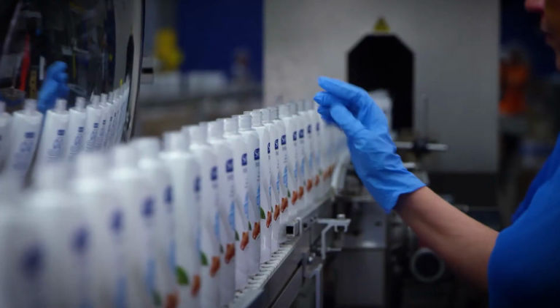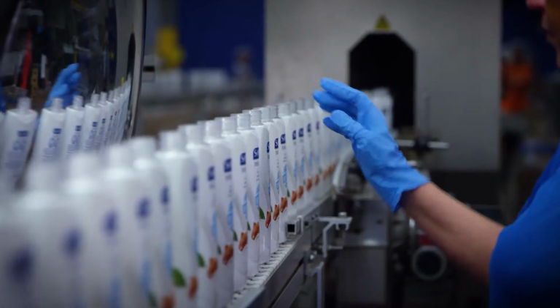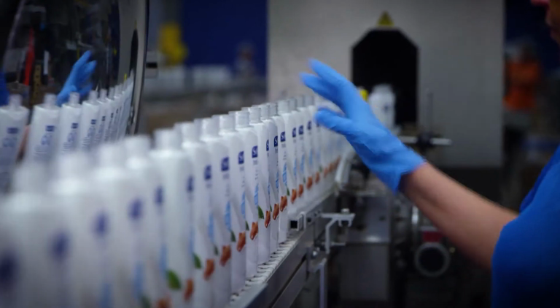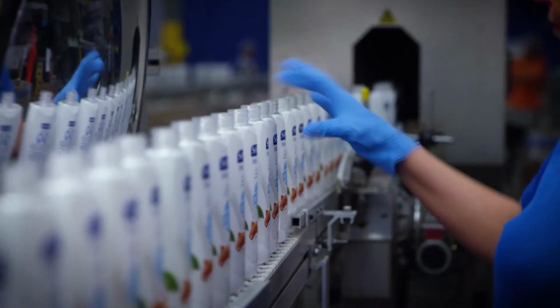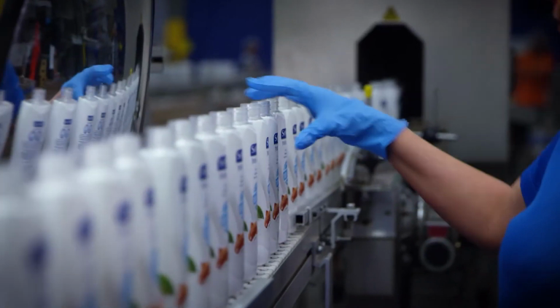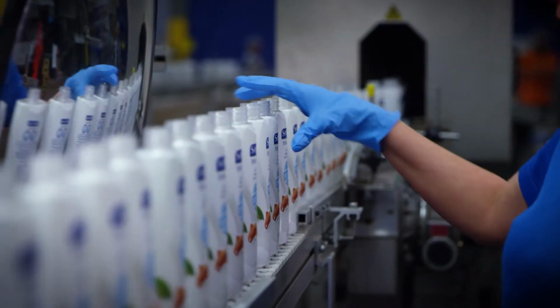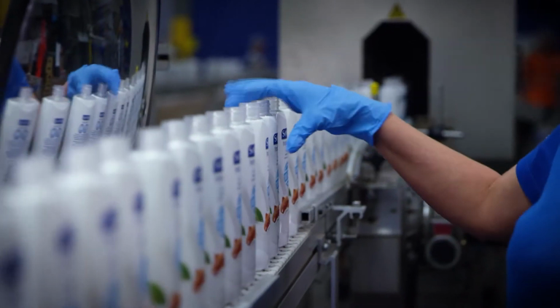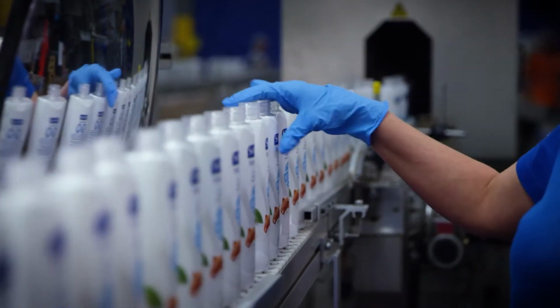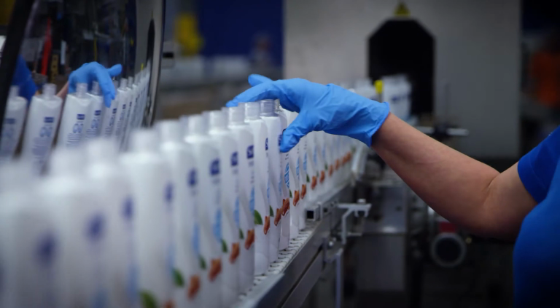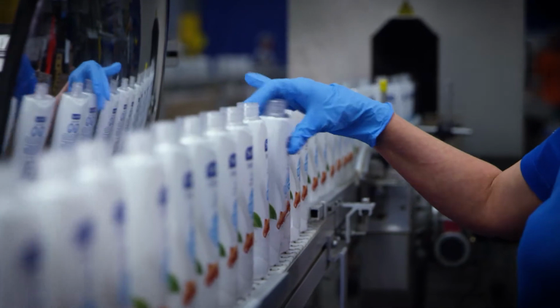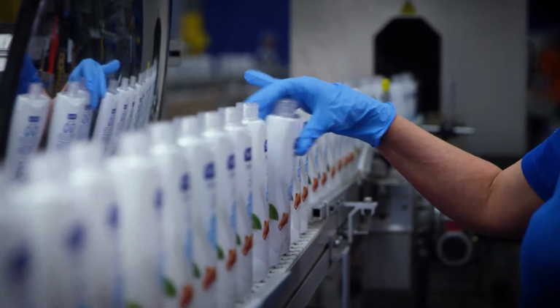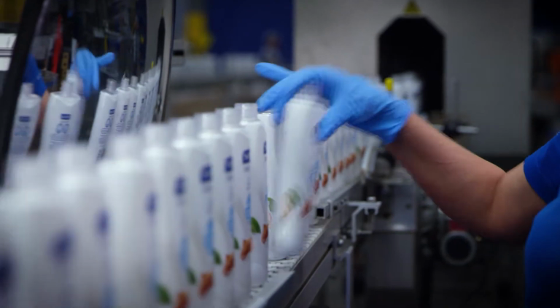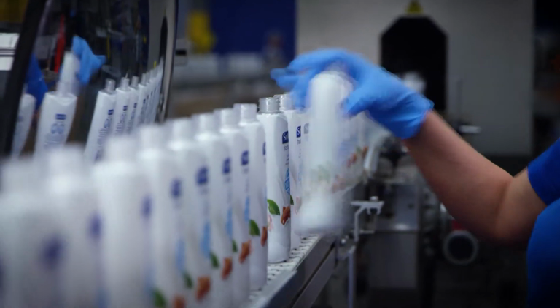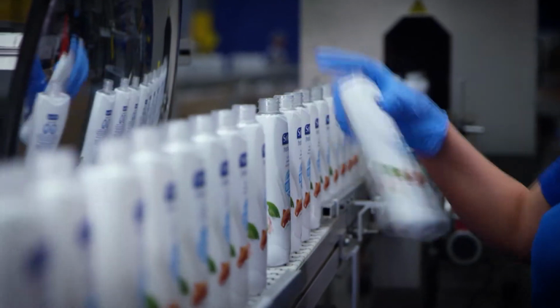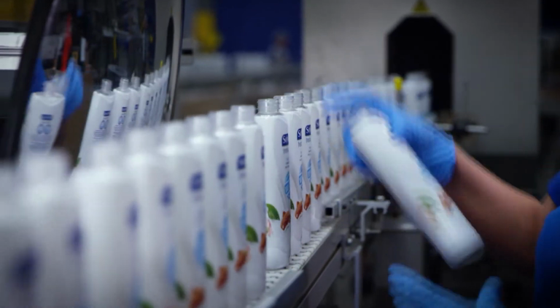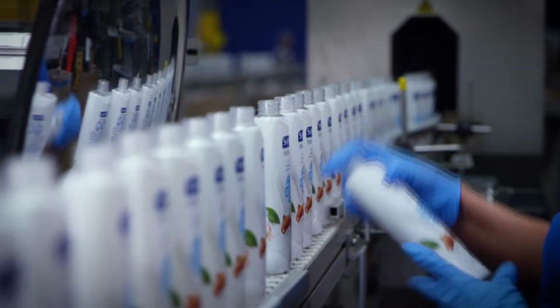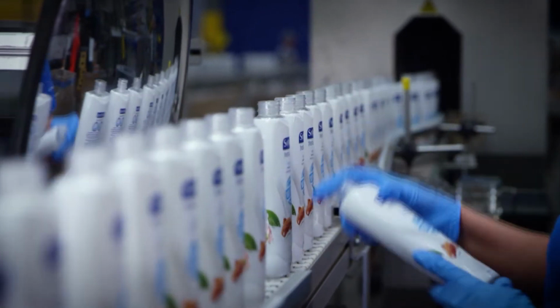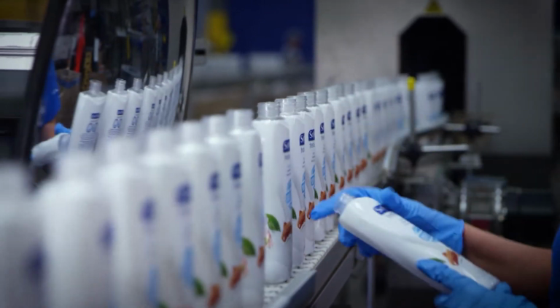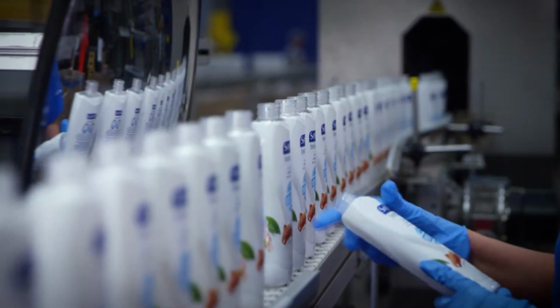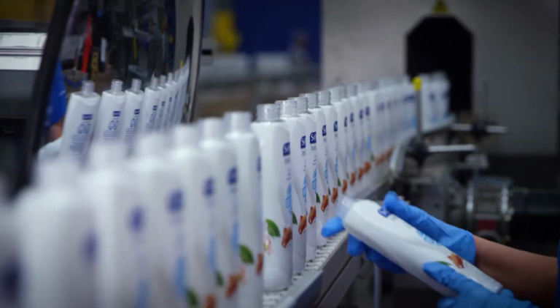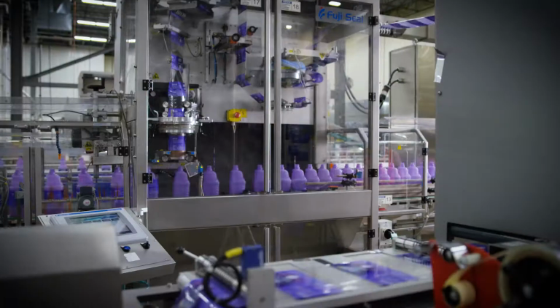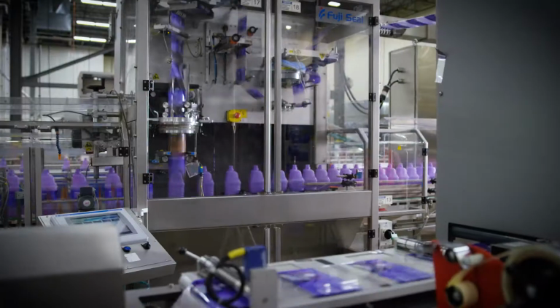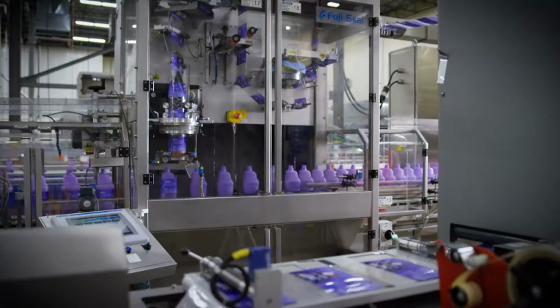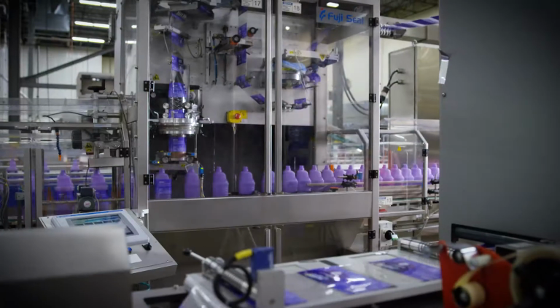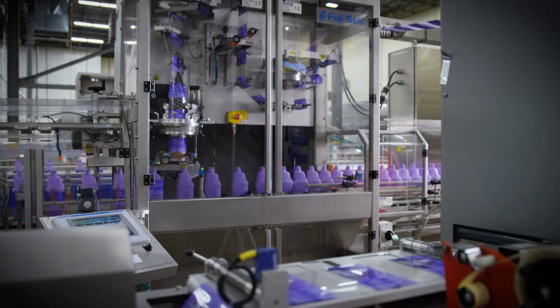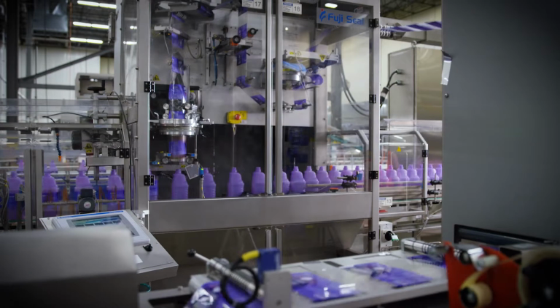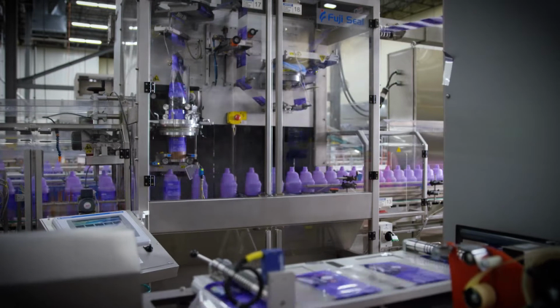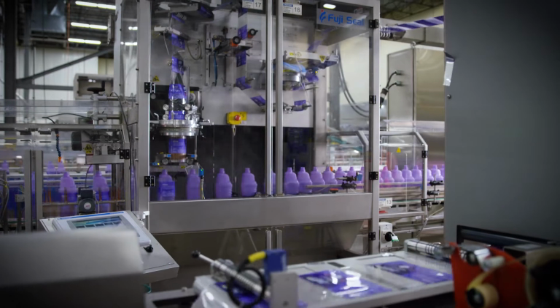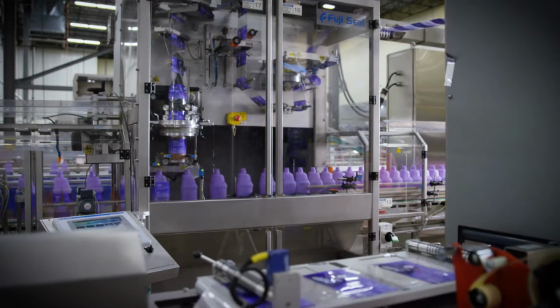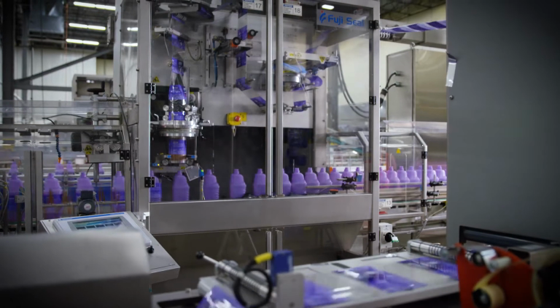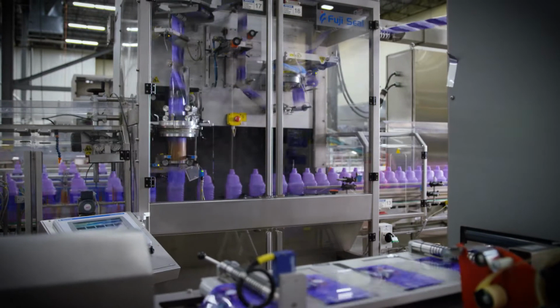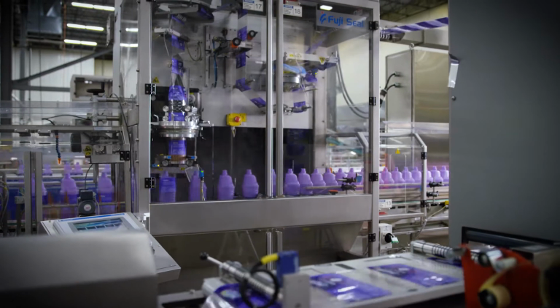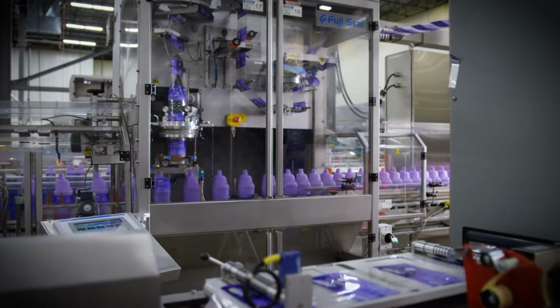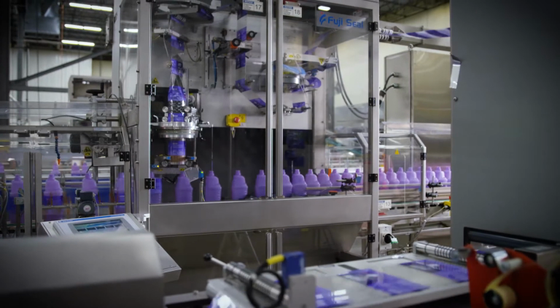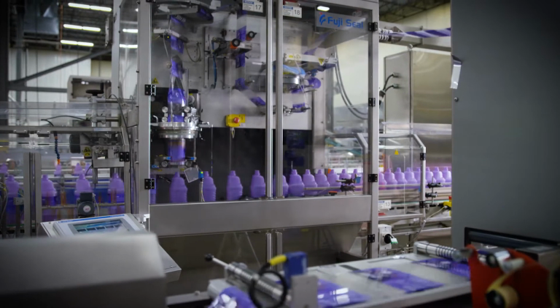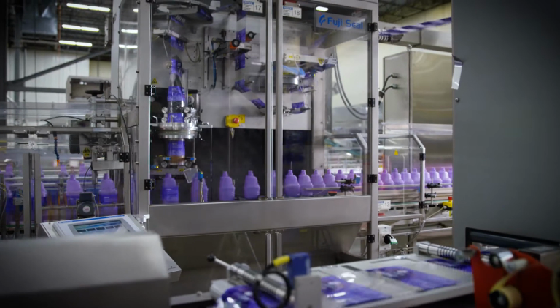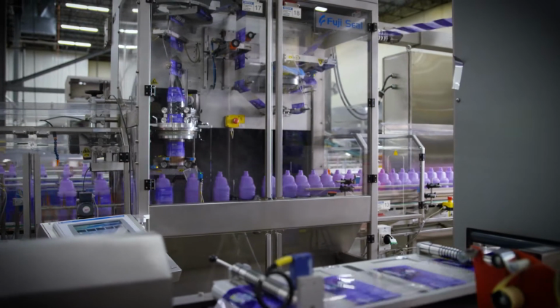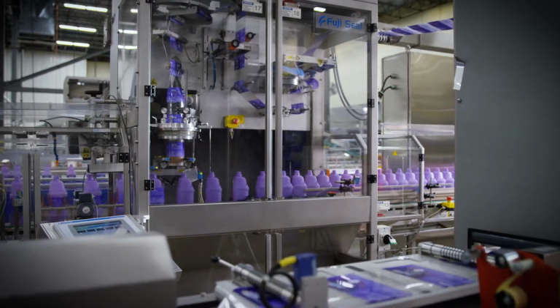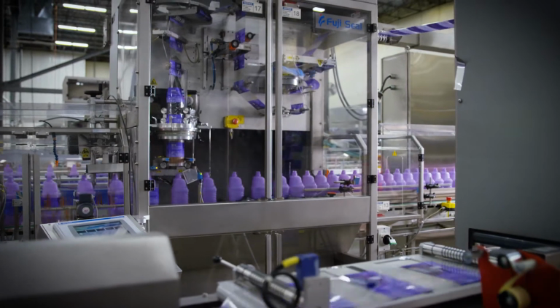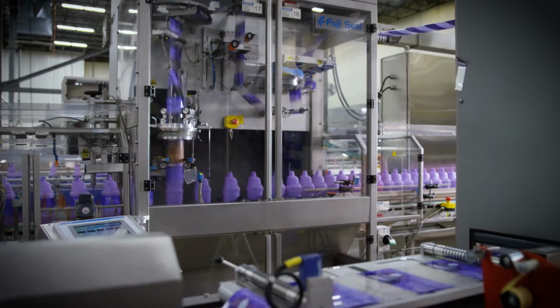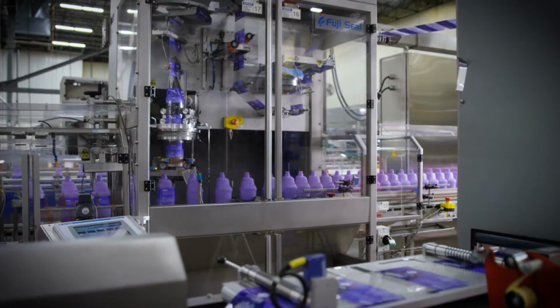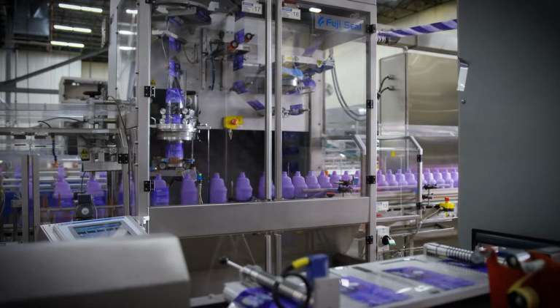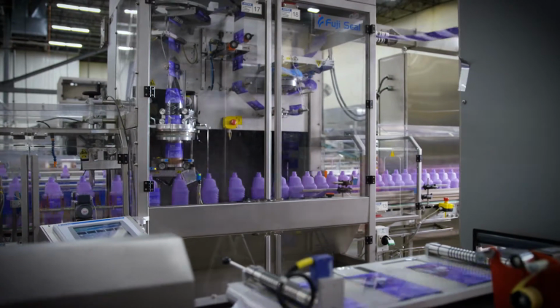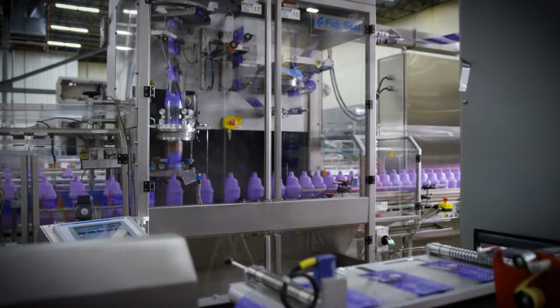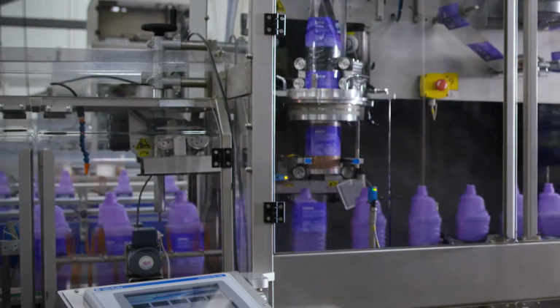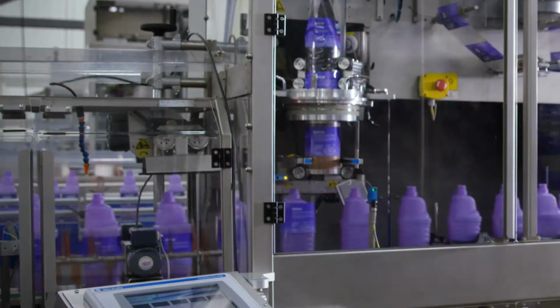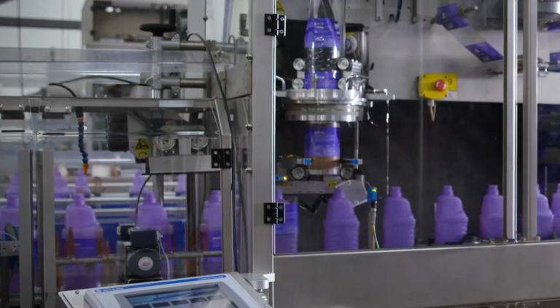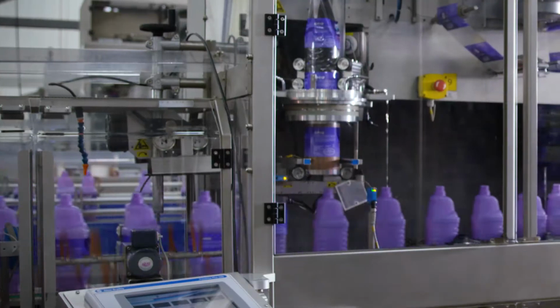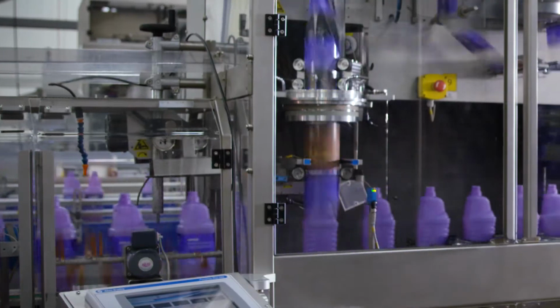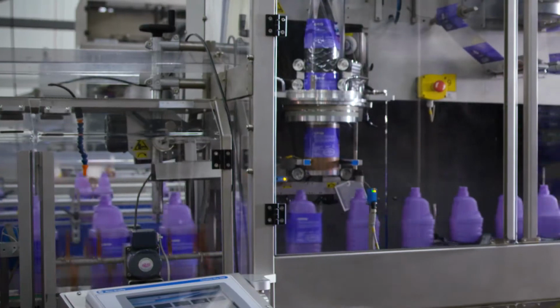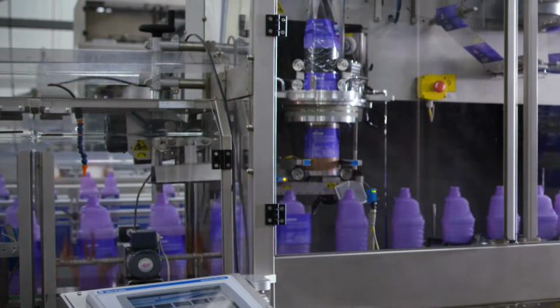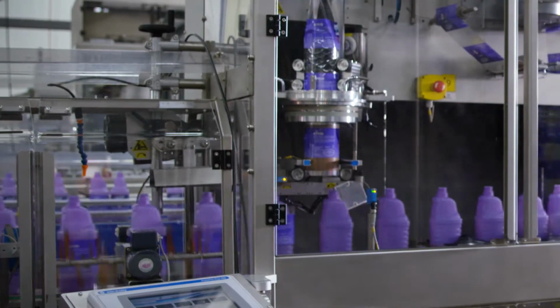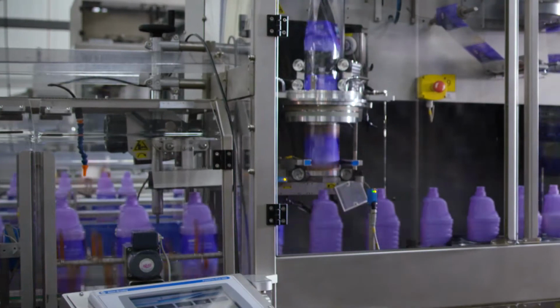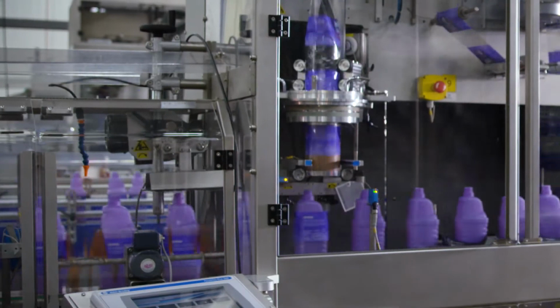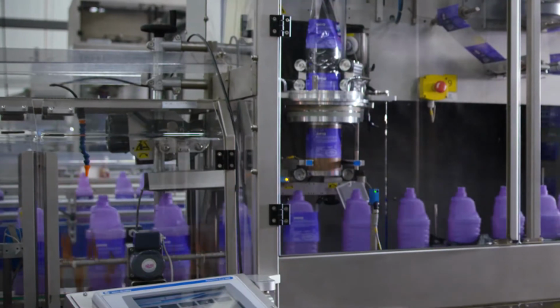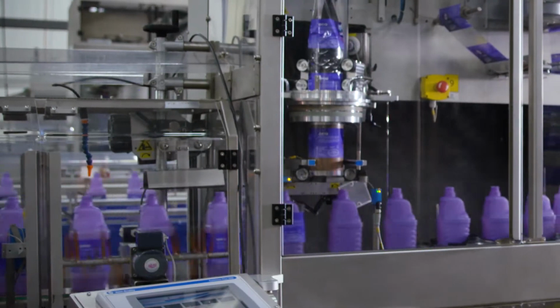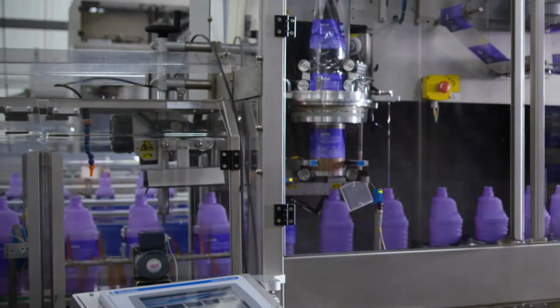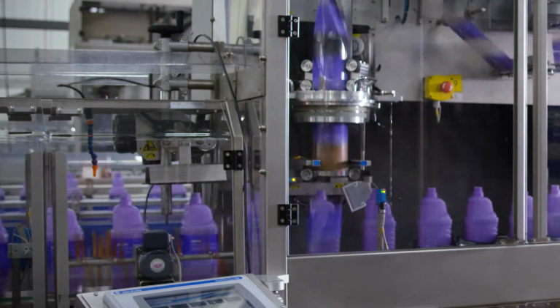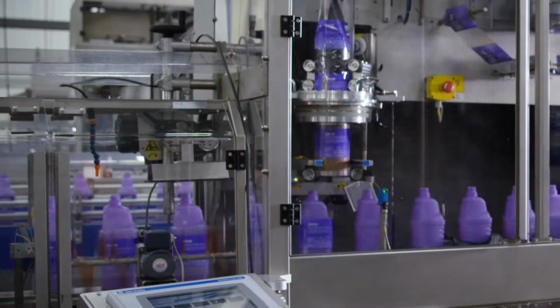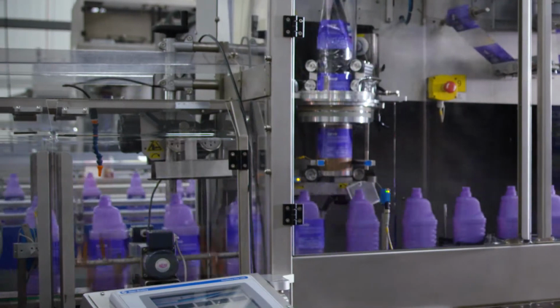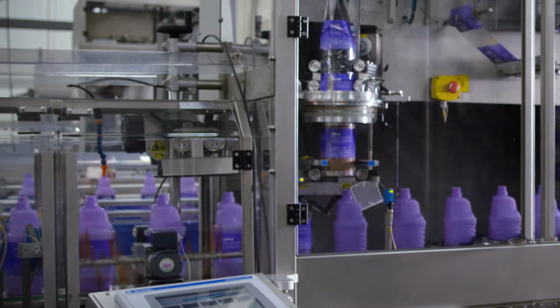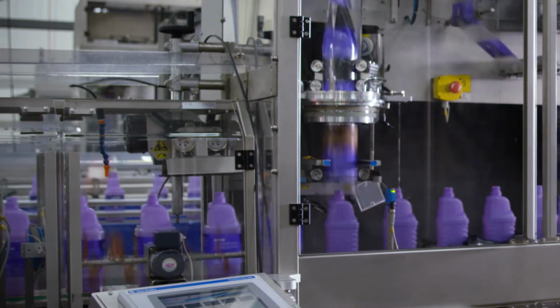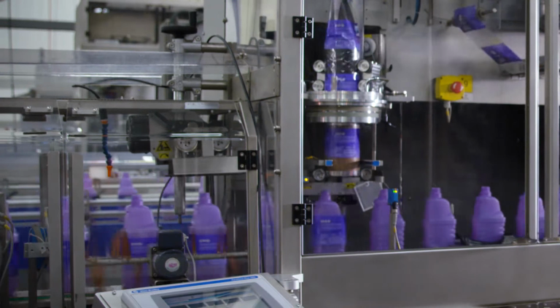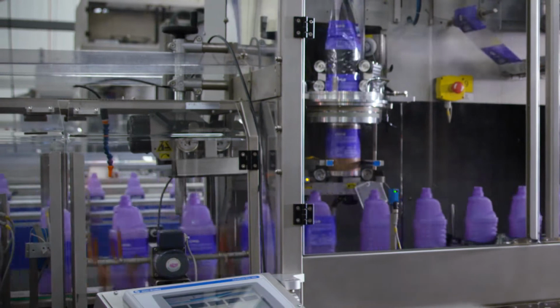Some use us as a no-risk partner on new product launches. Others outsource all their packing needs to us.